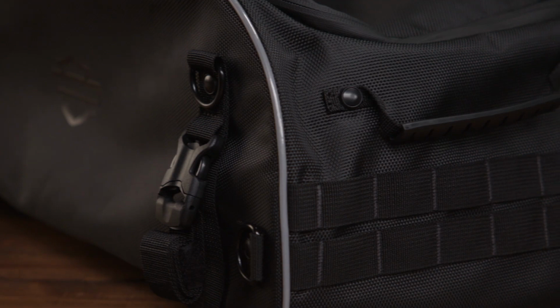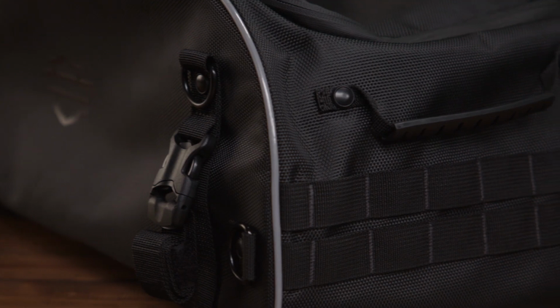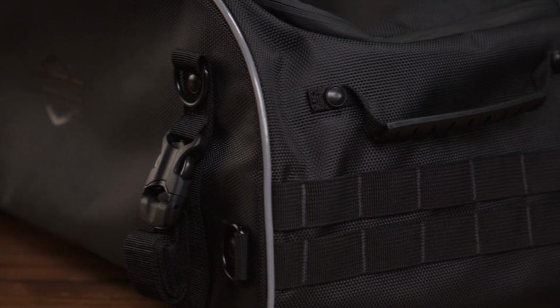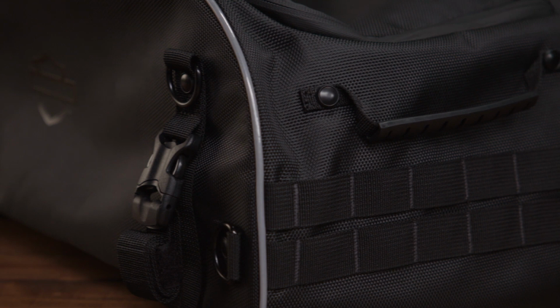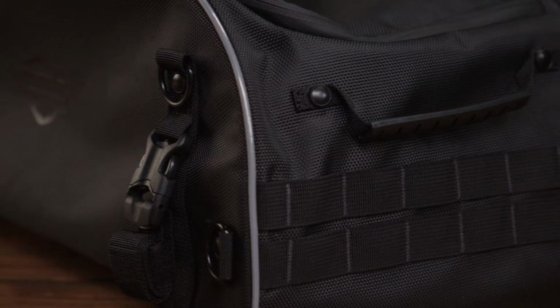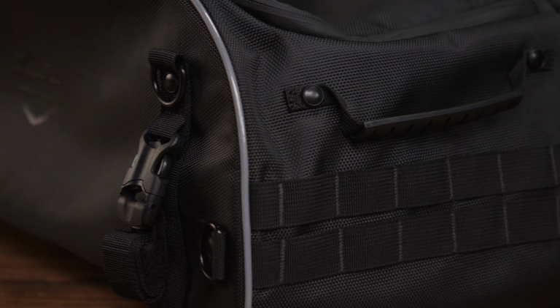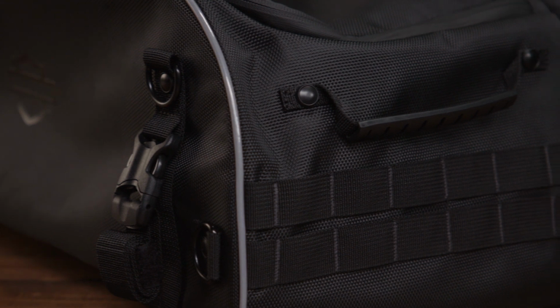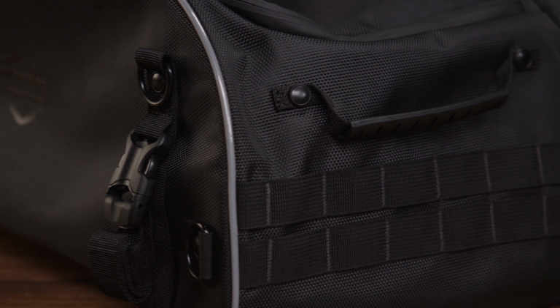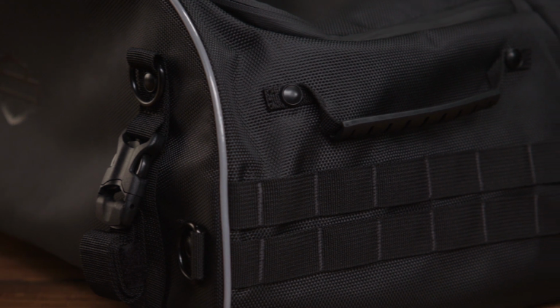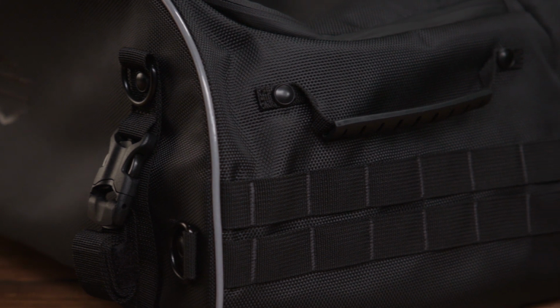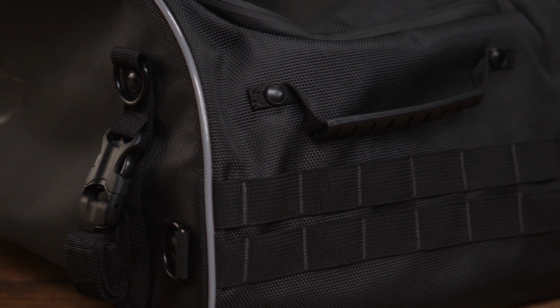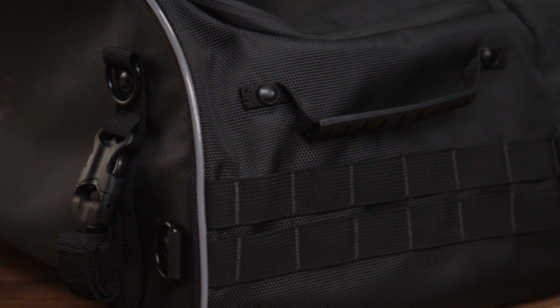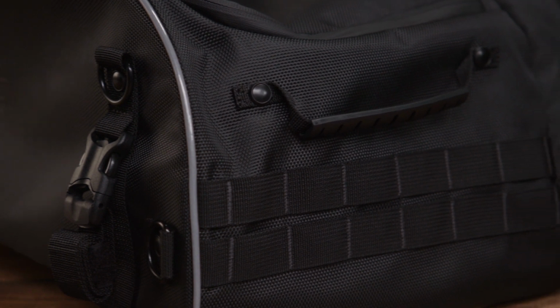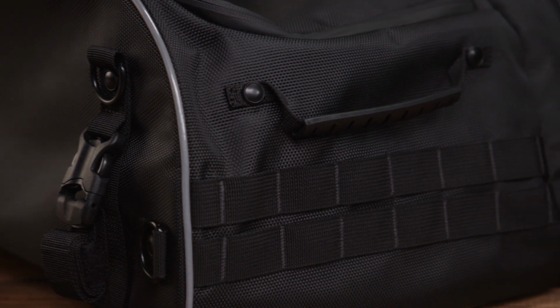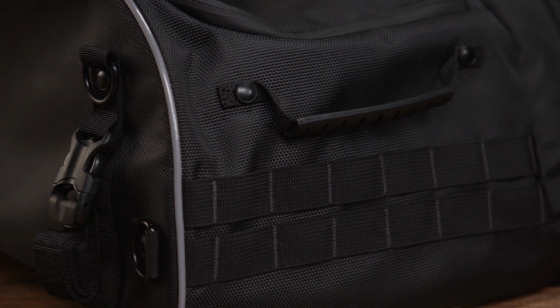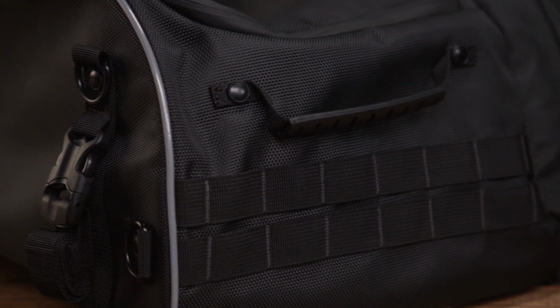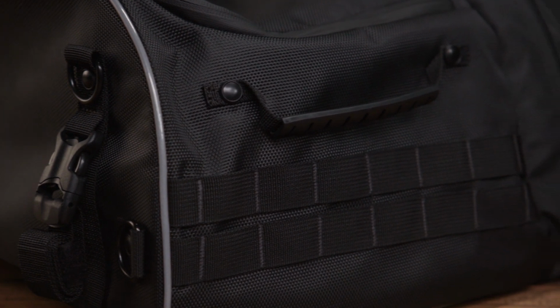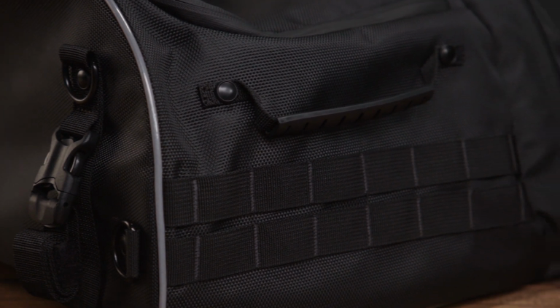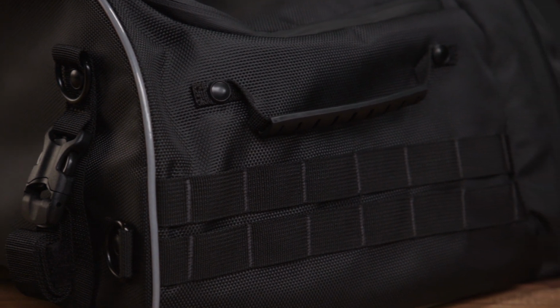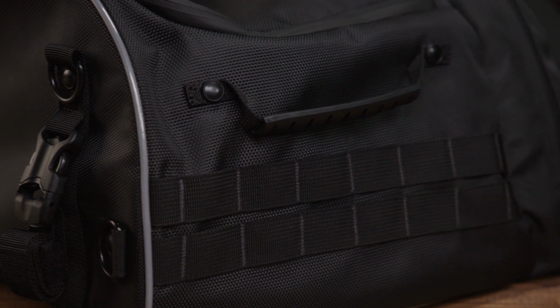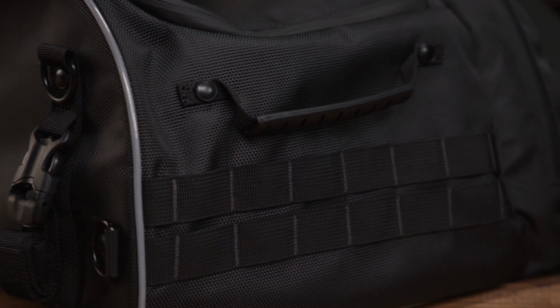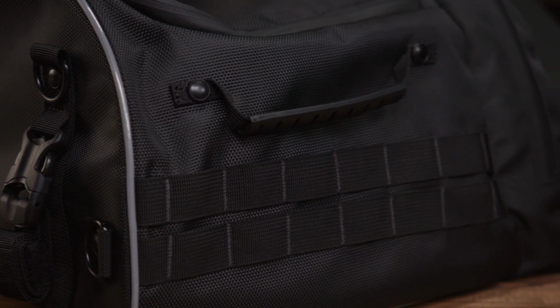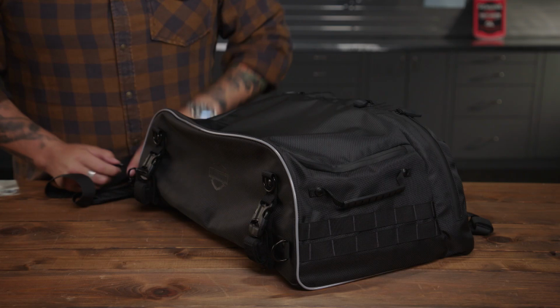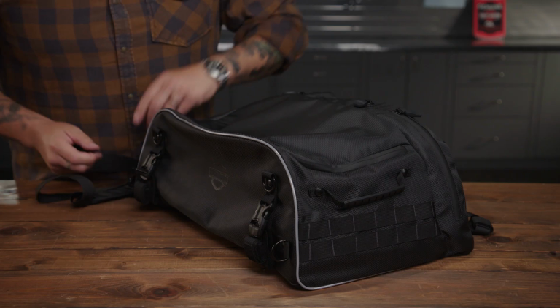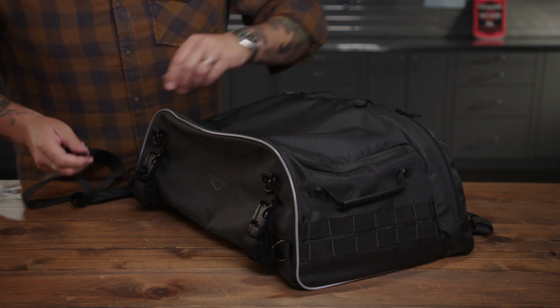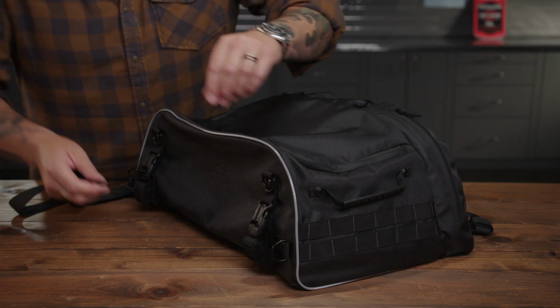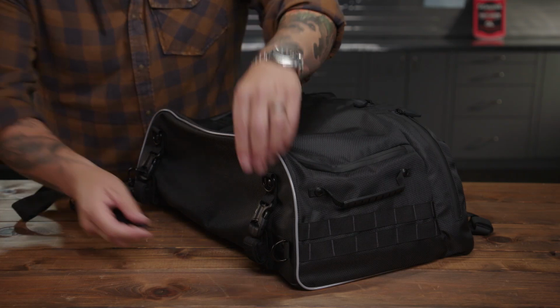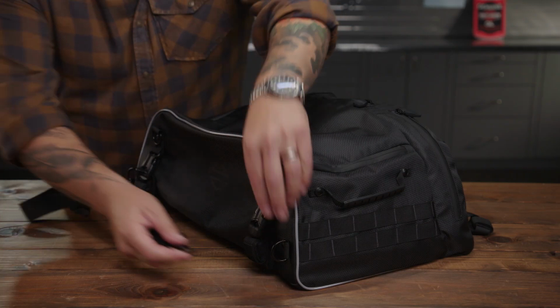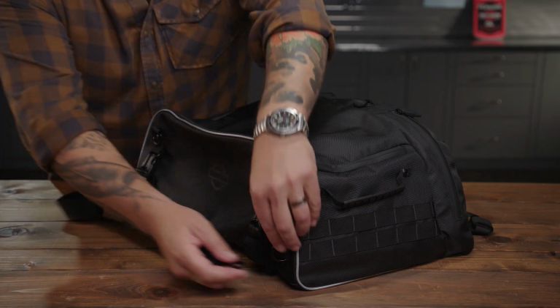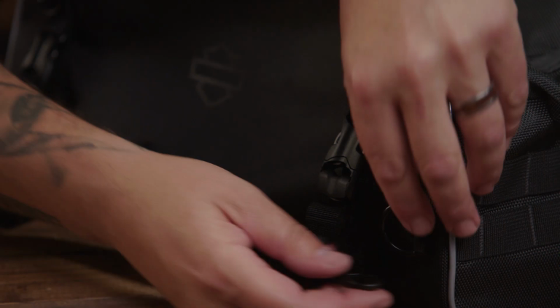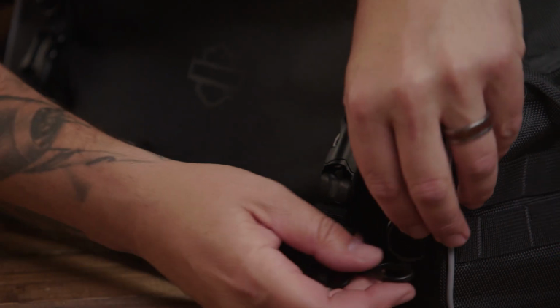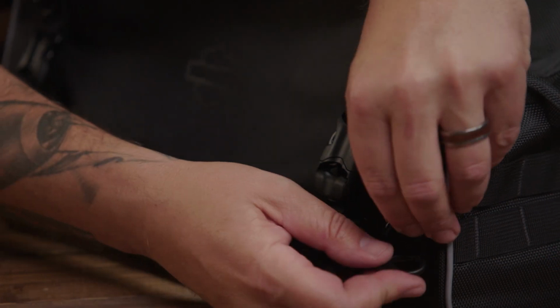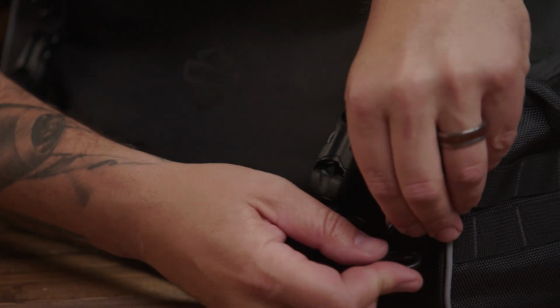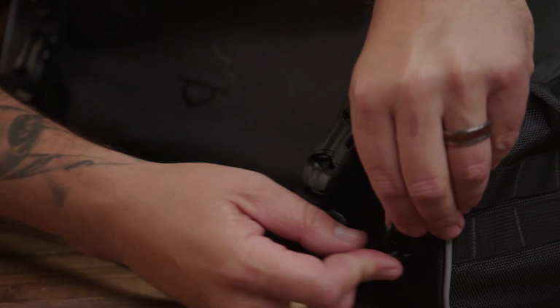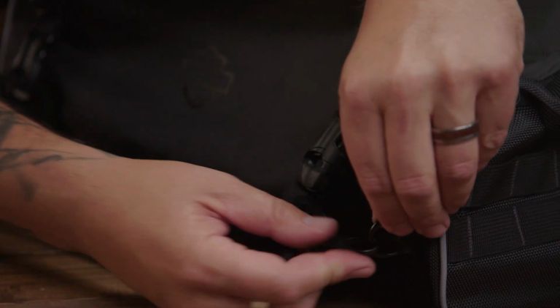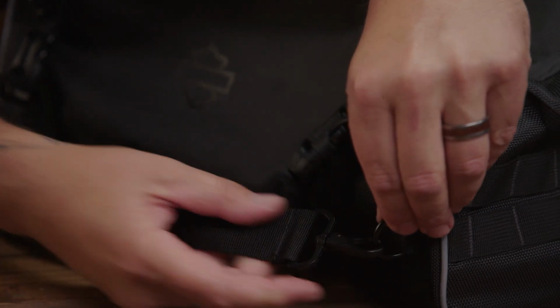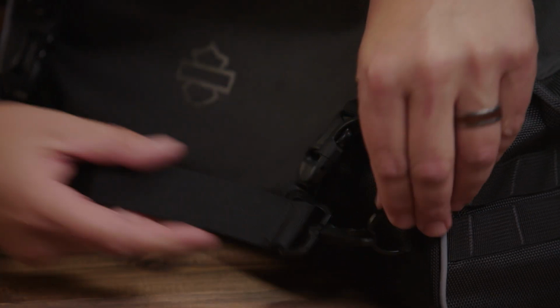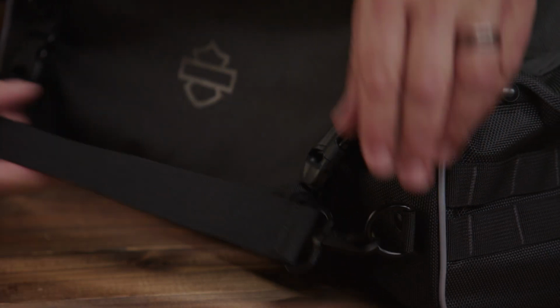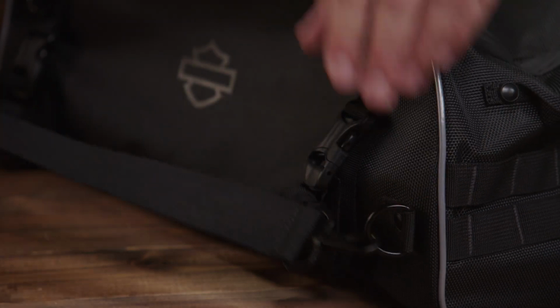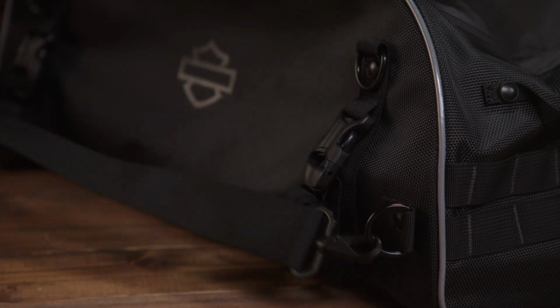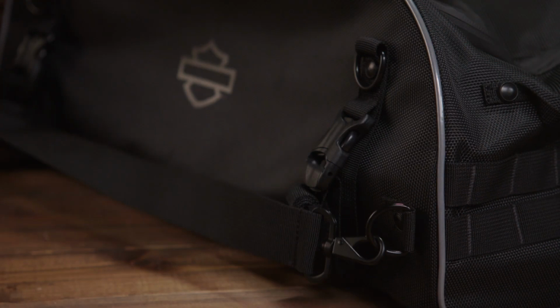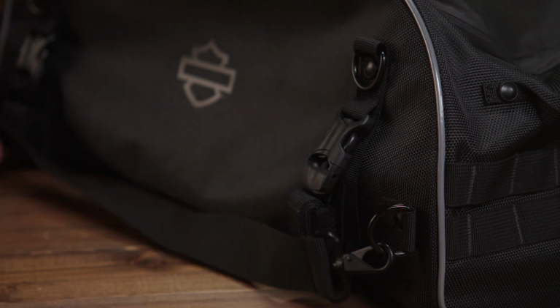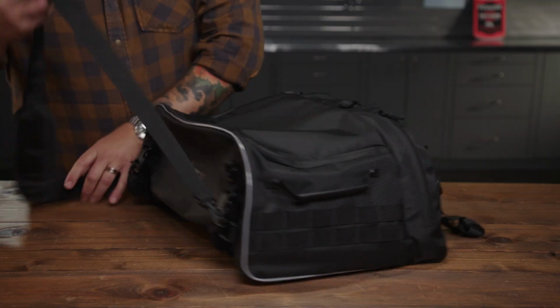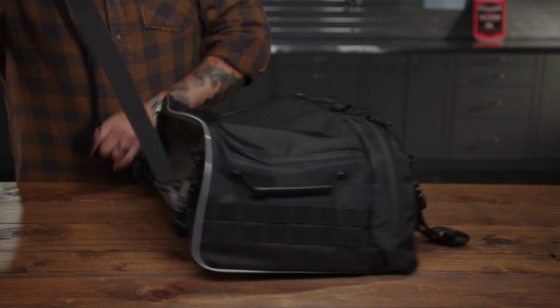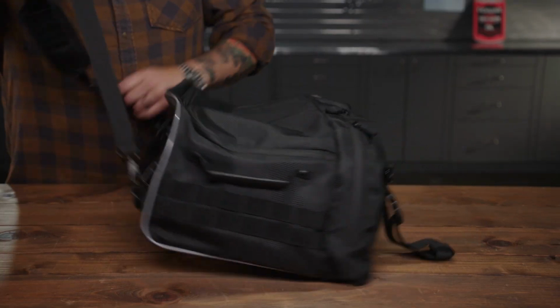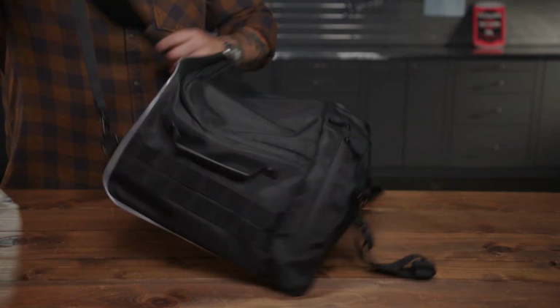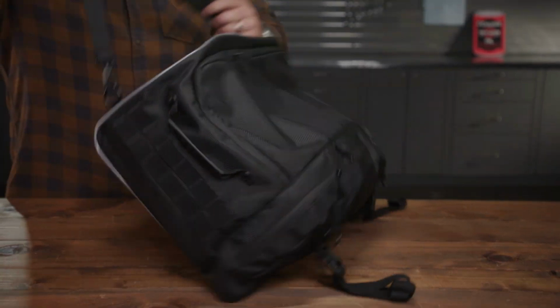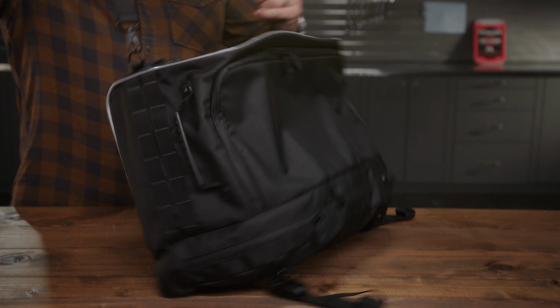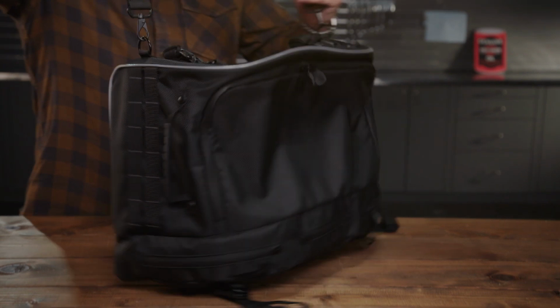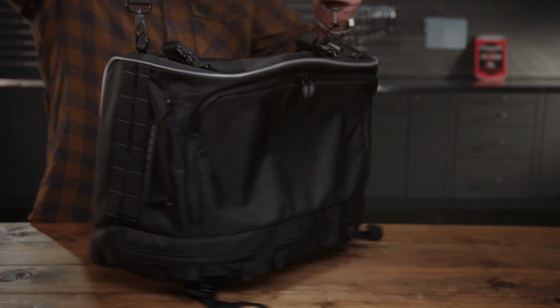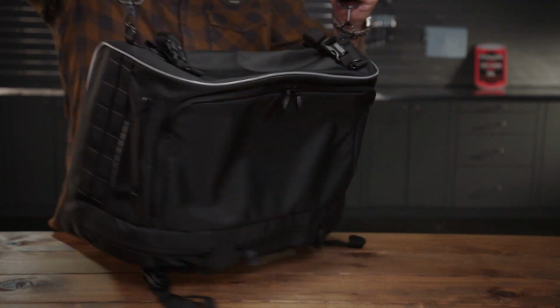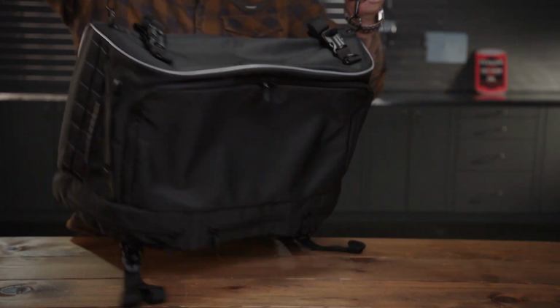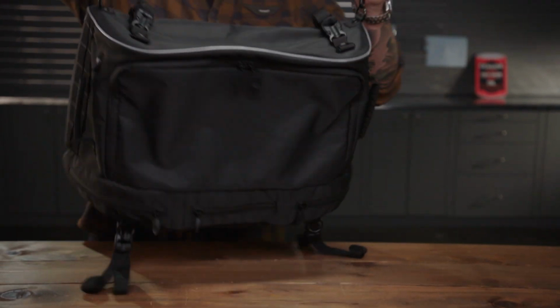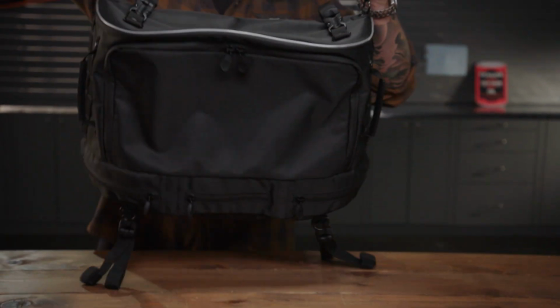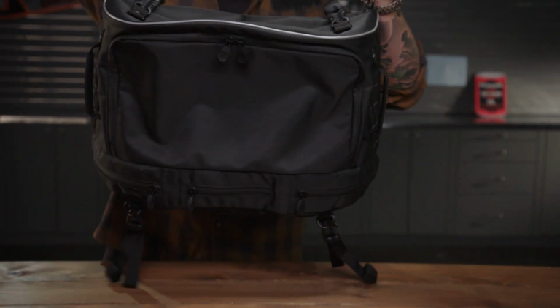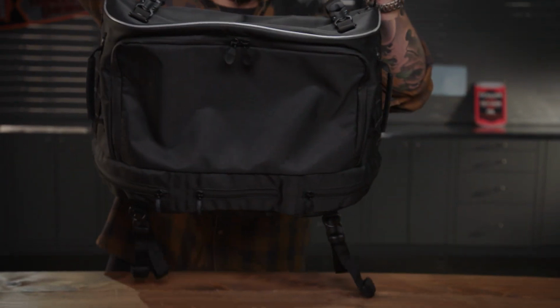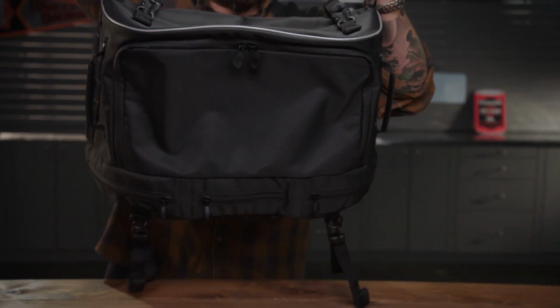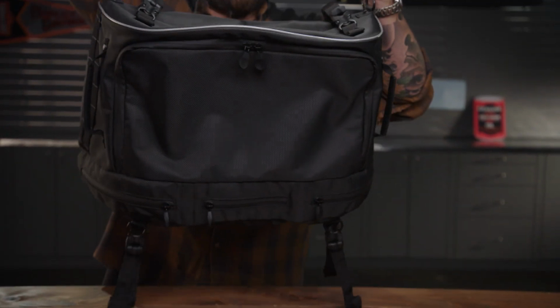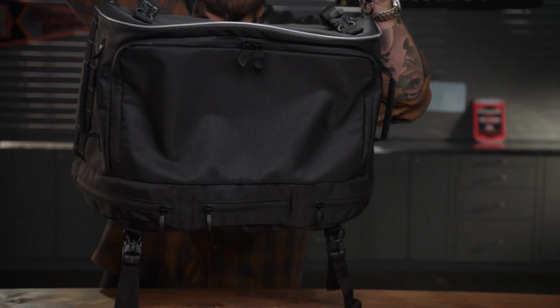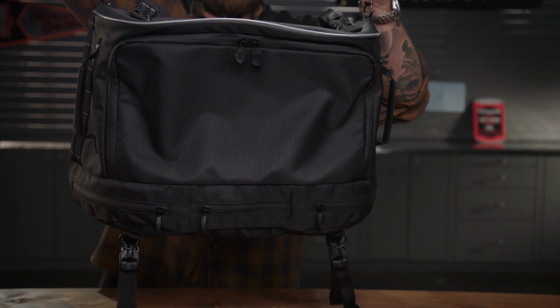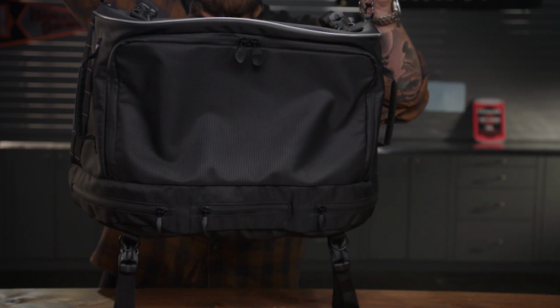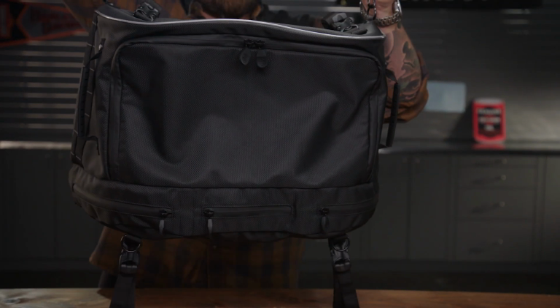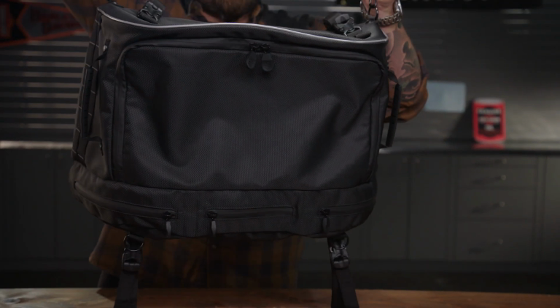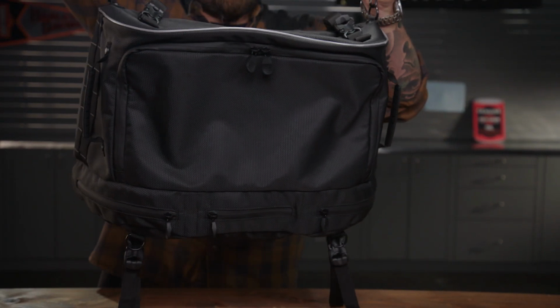Includes MOLLE system for extra attachment points, and when you get home, the removable shoulder strap makes it easy to haul all your new stuff inside.